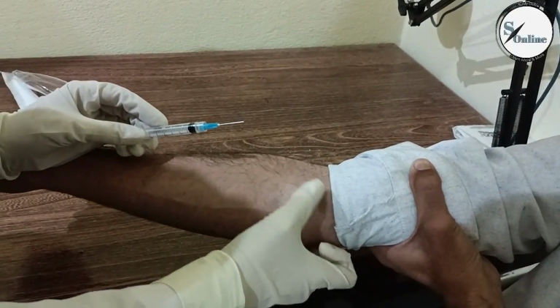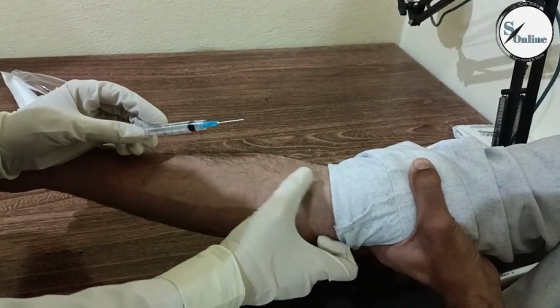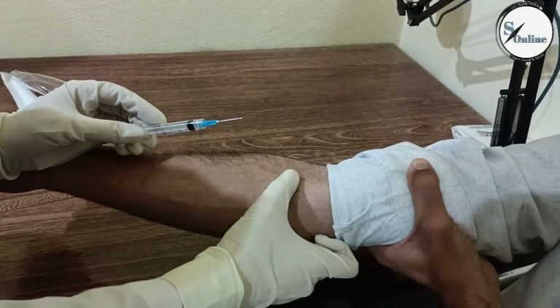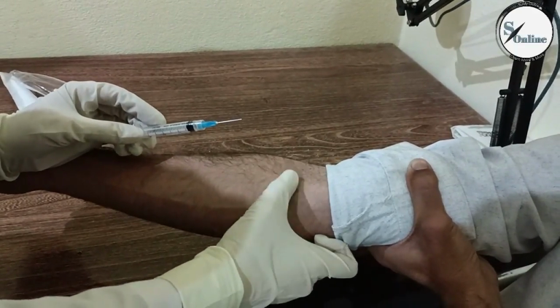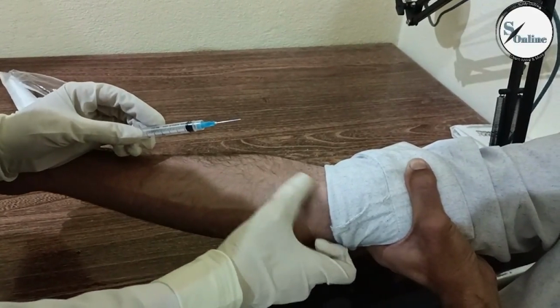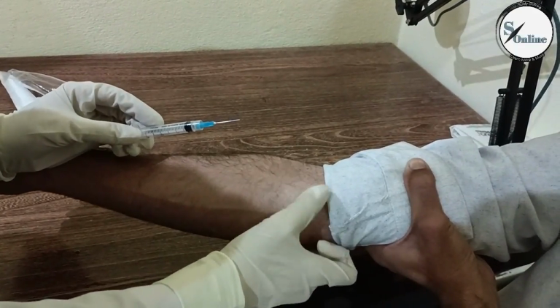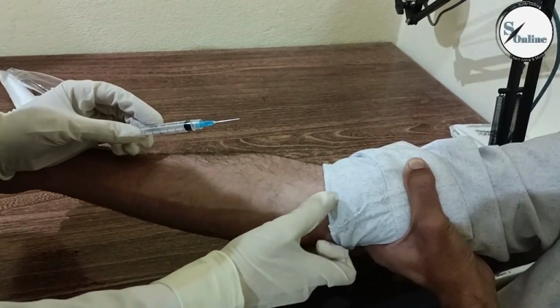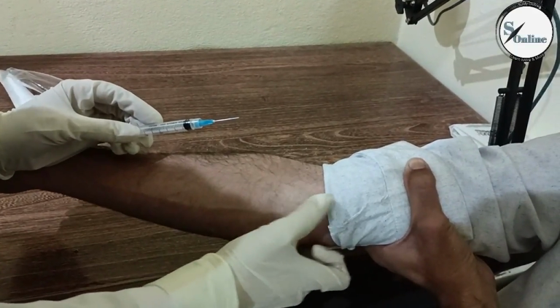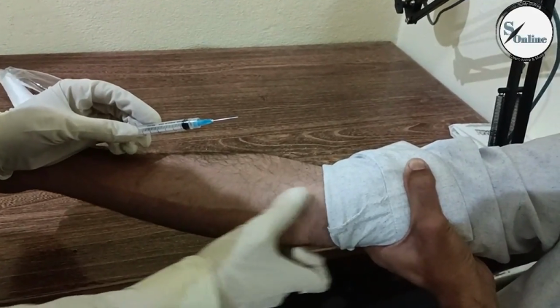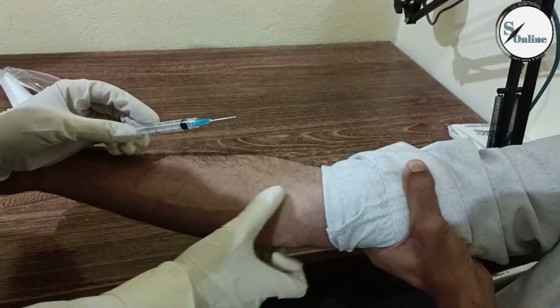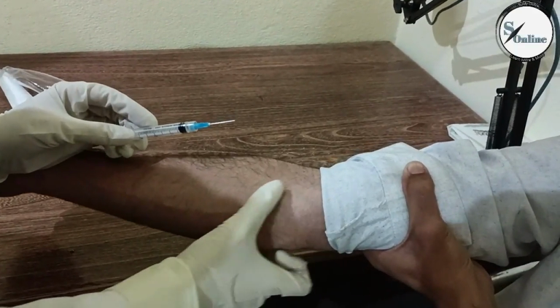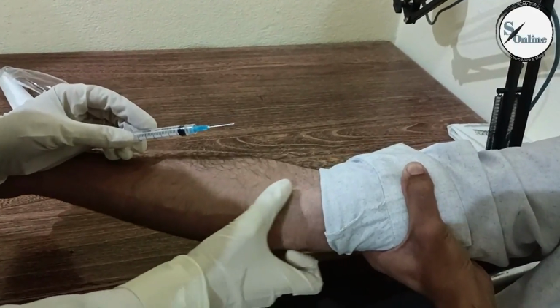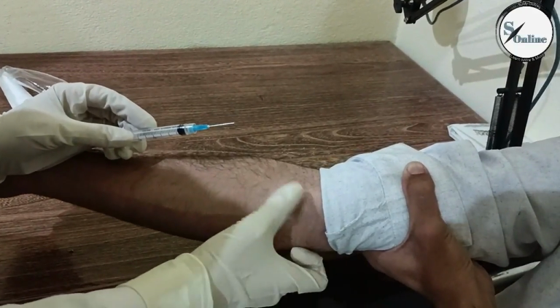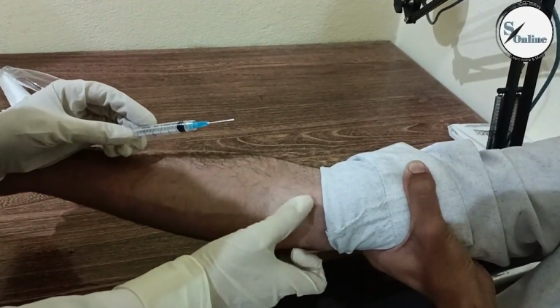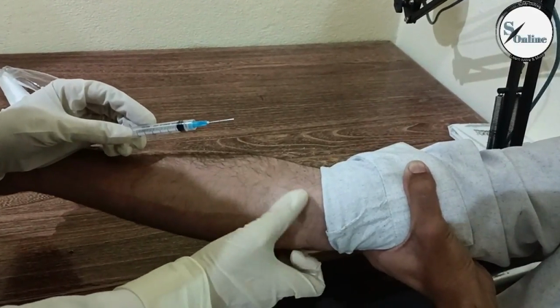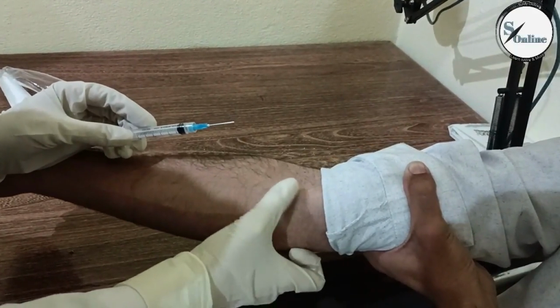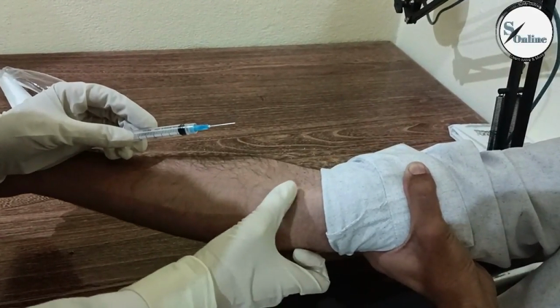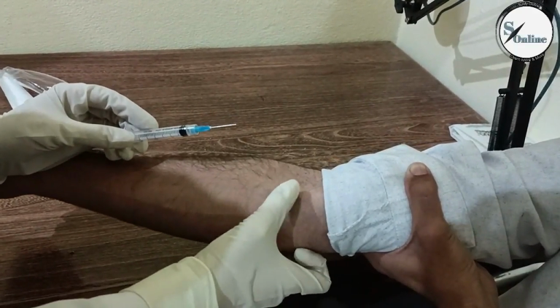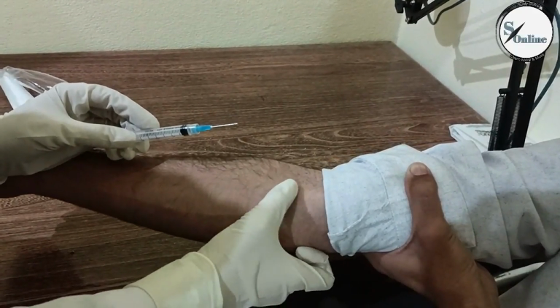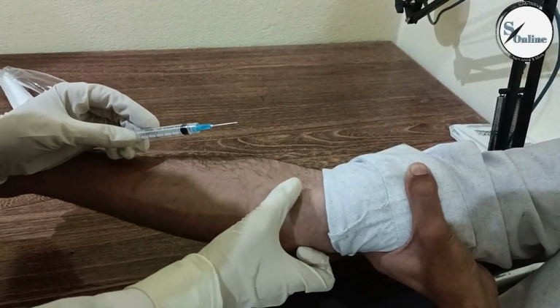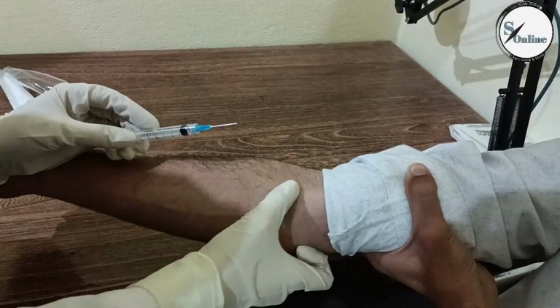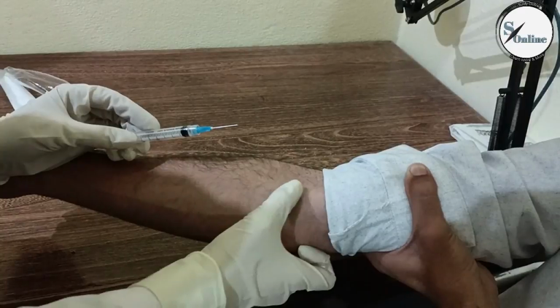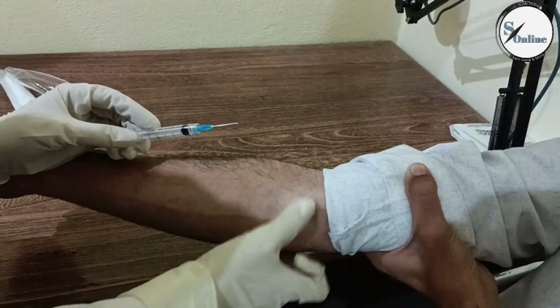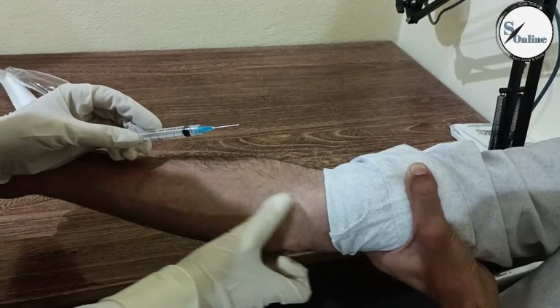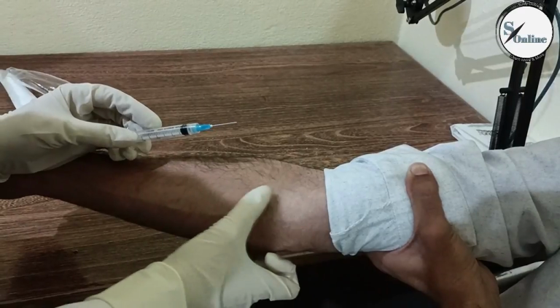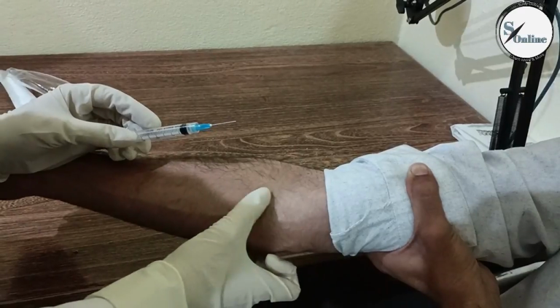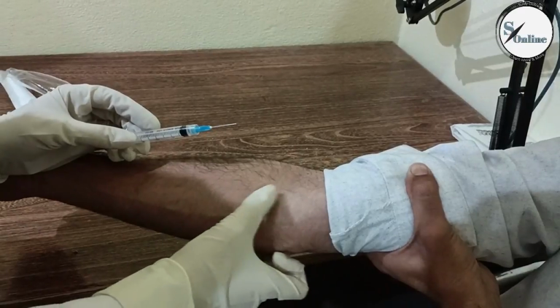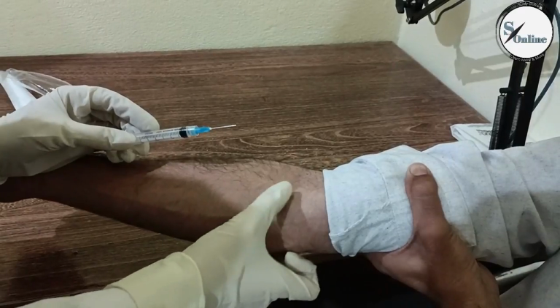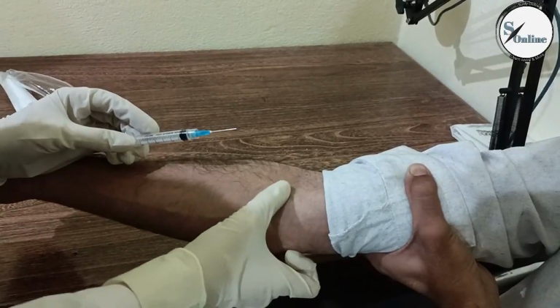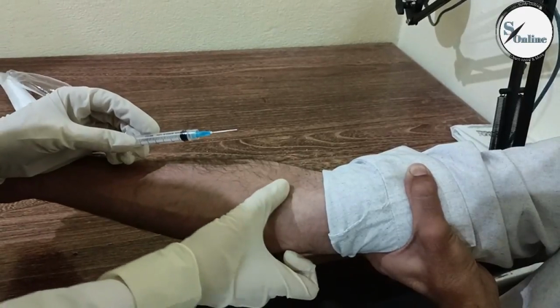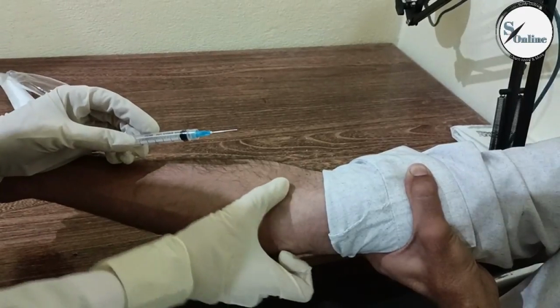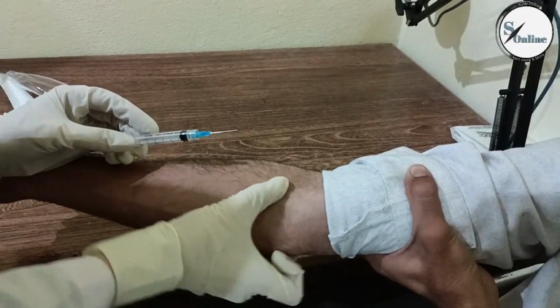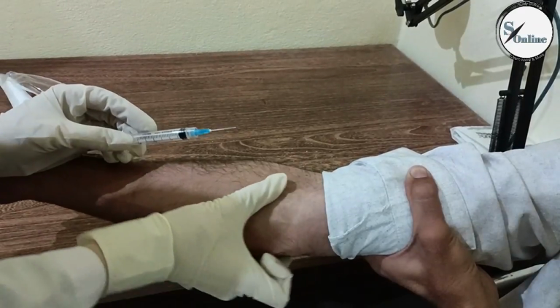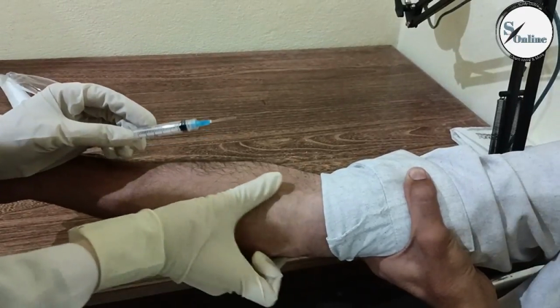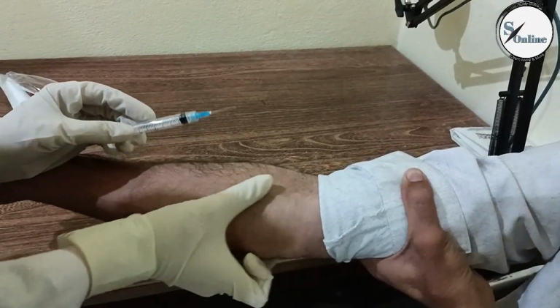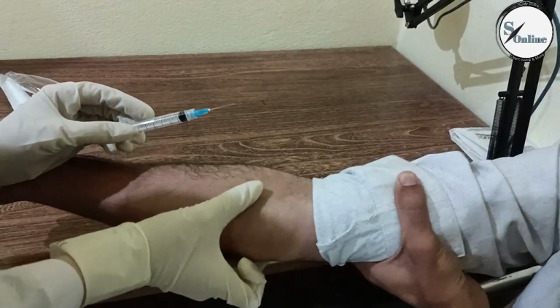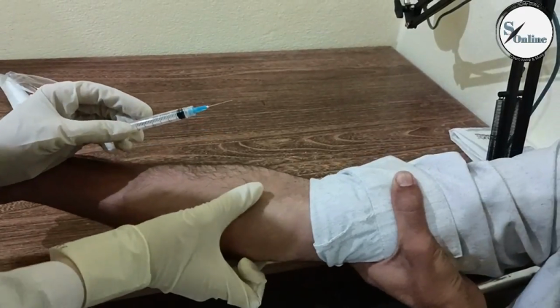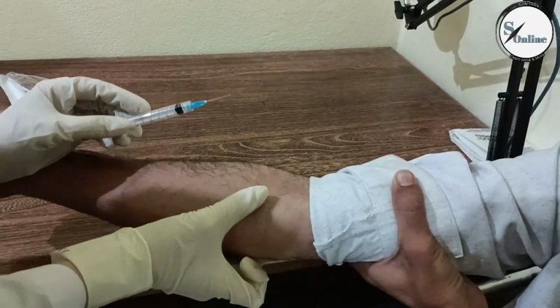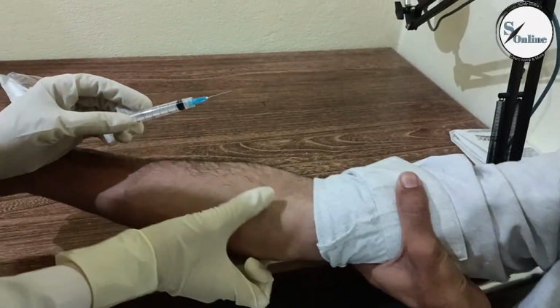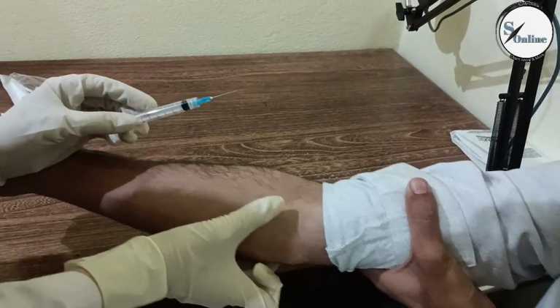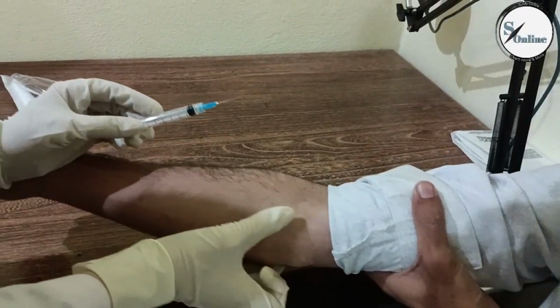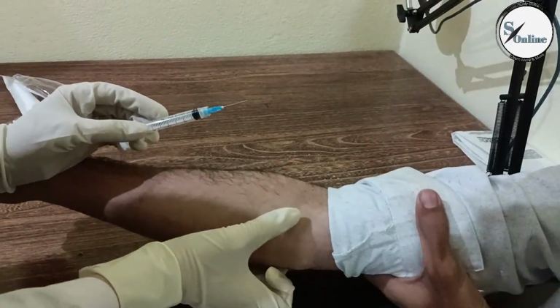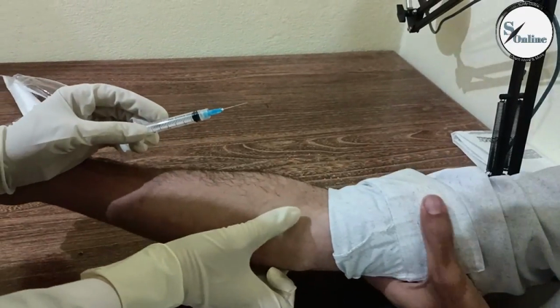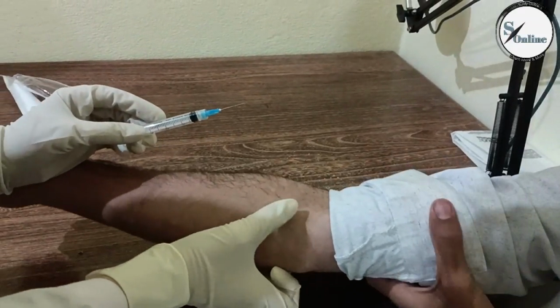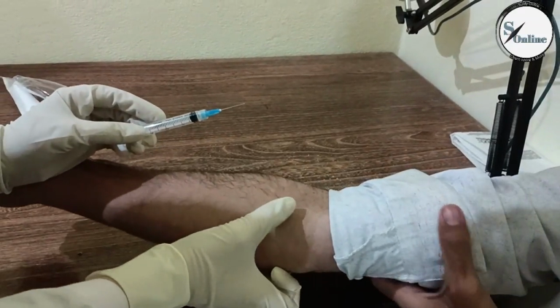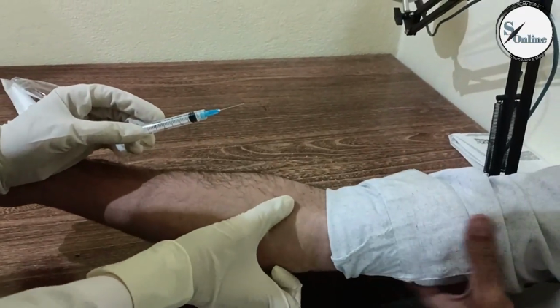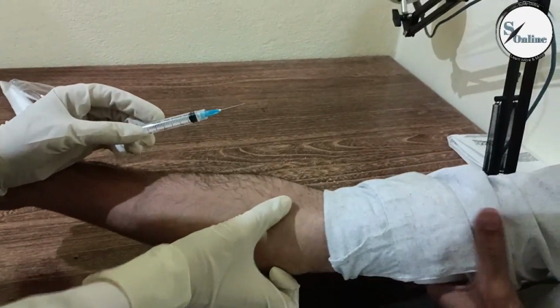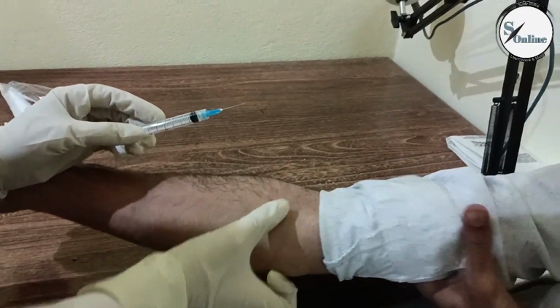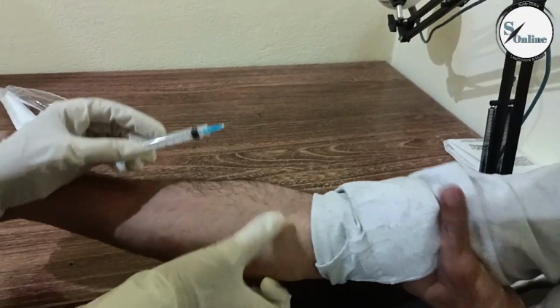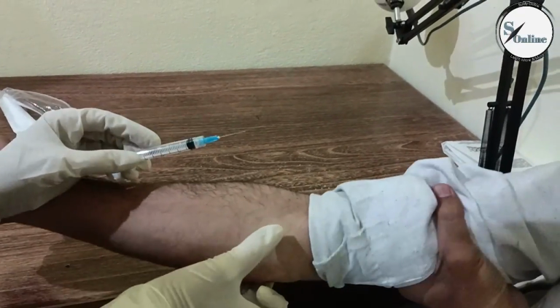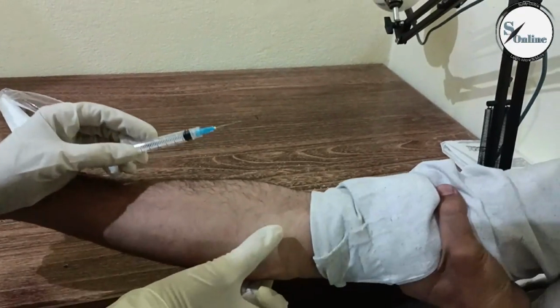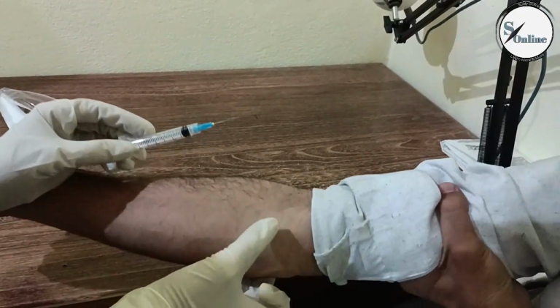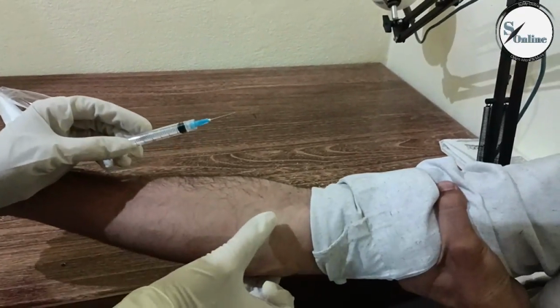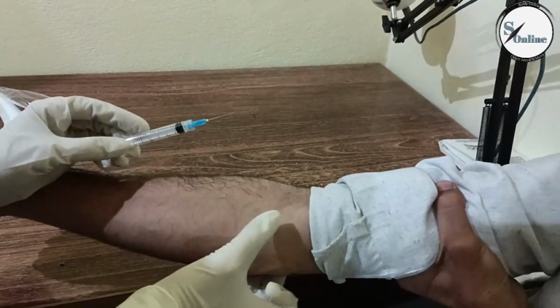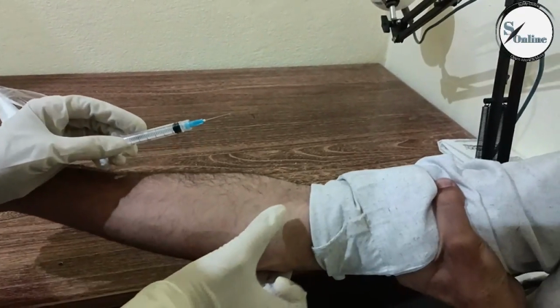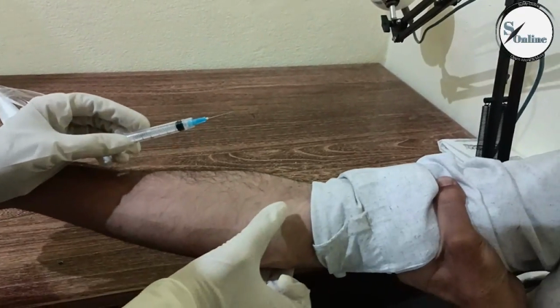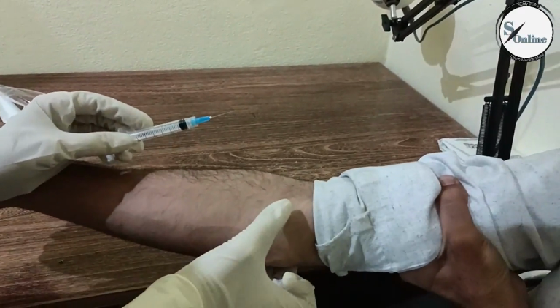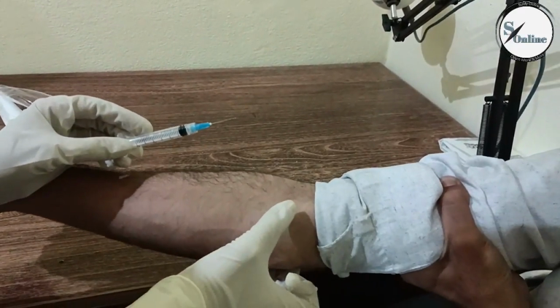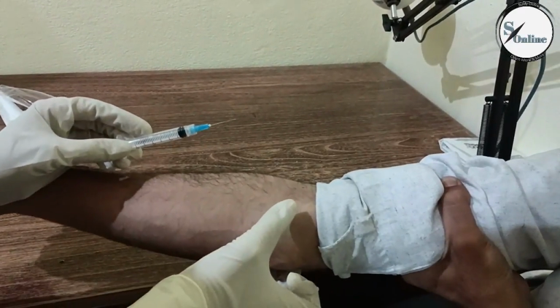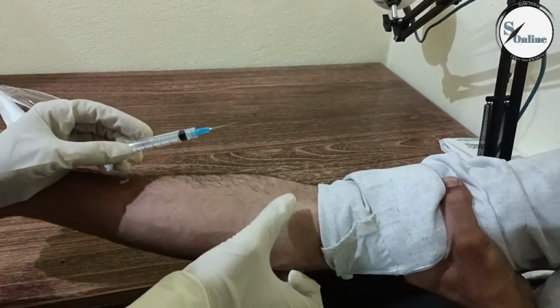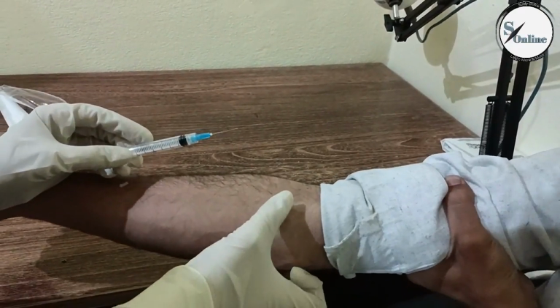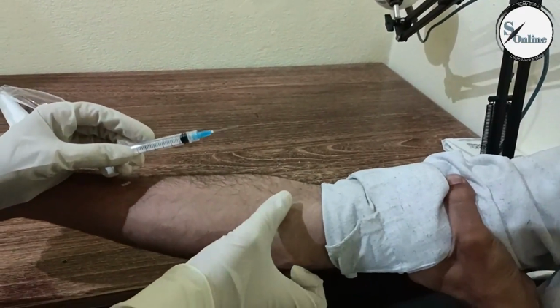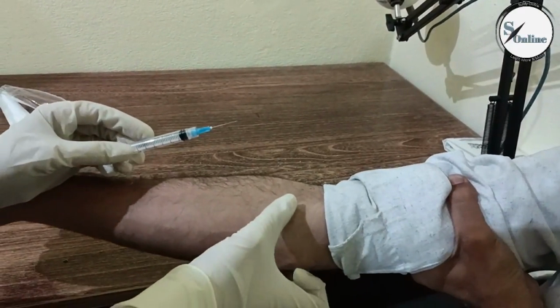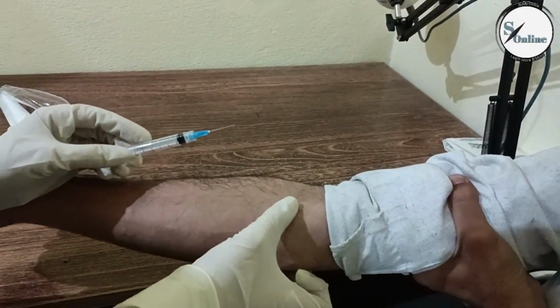It is very necessary to take blood samples in nursing. At every place, we are asked to take blood. Investigations are our work.